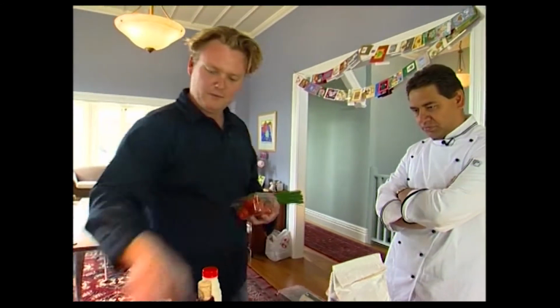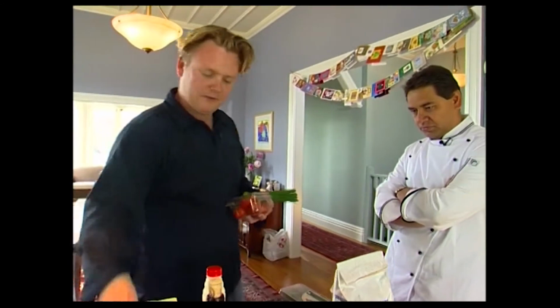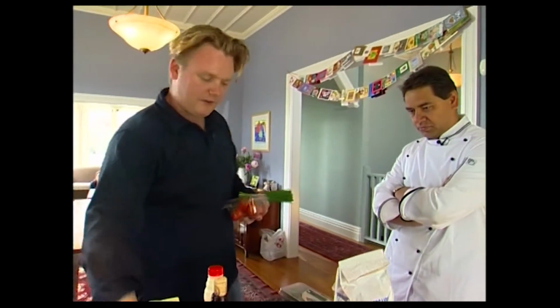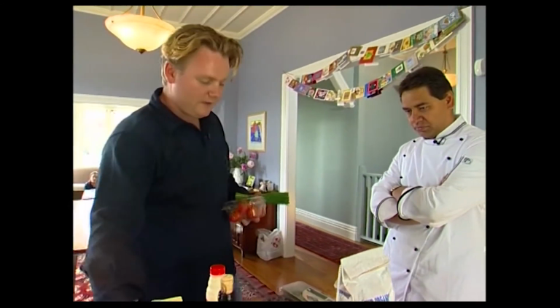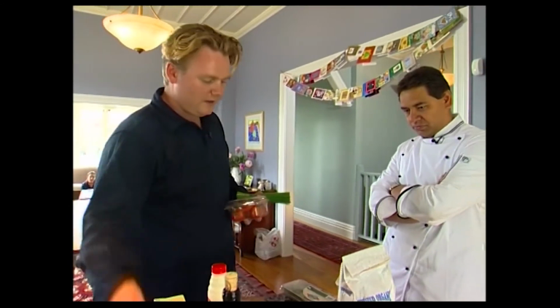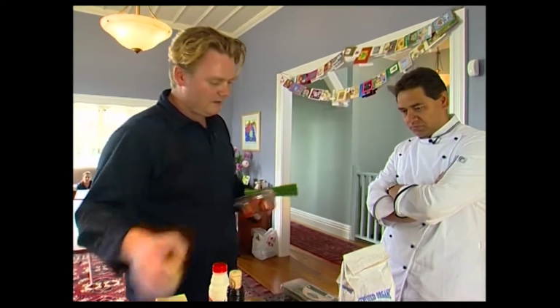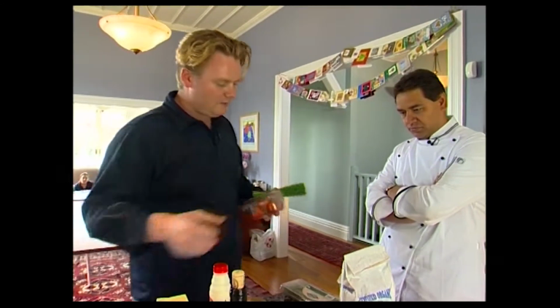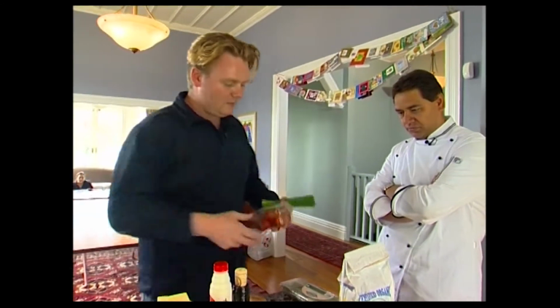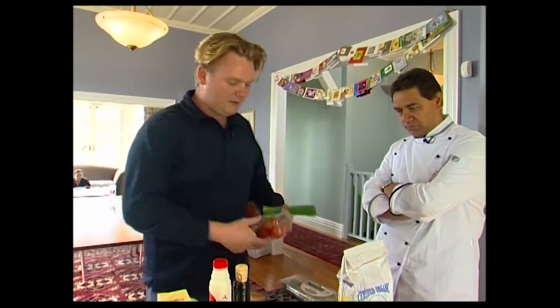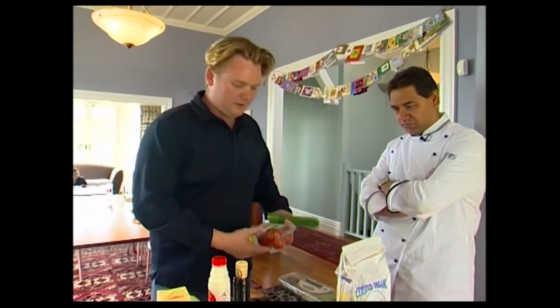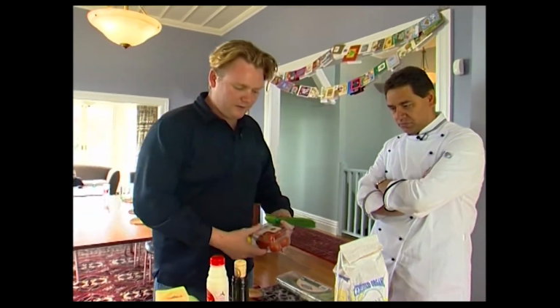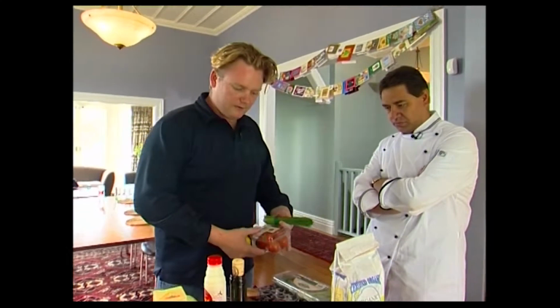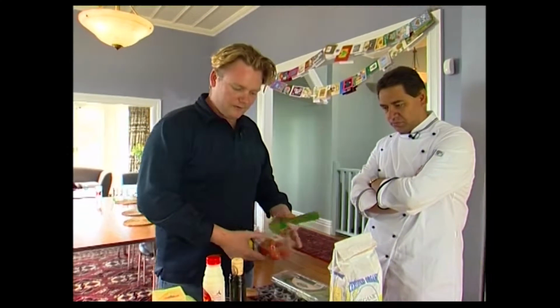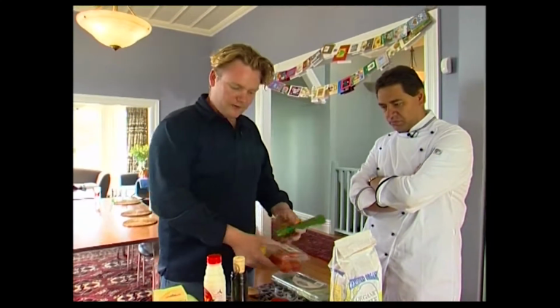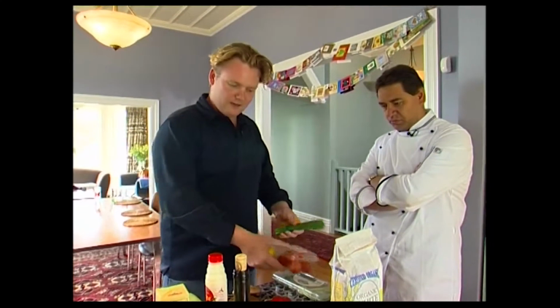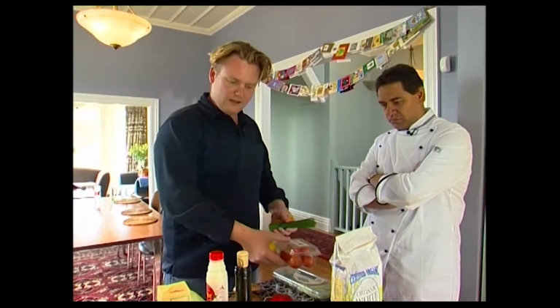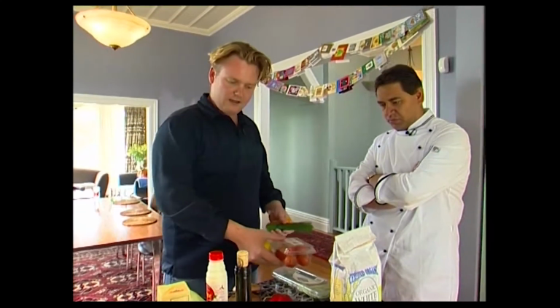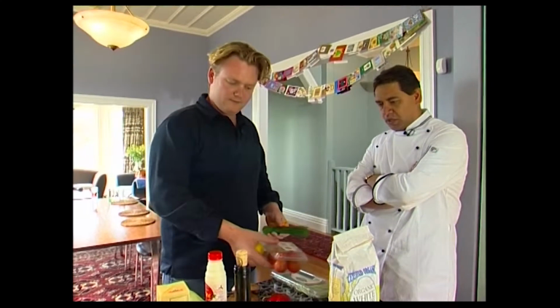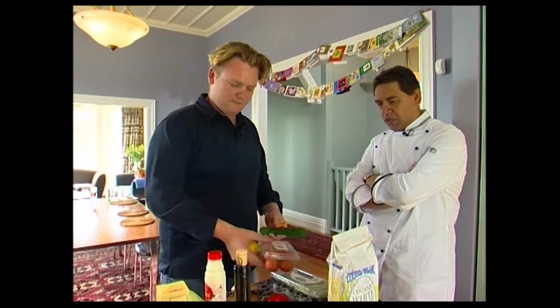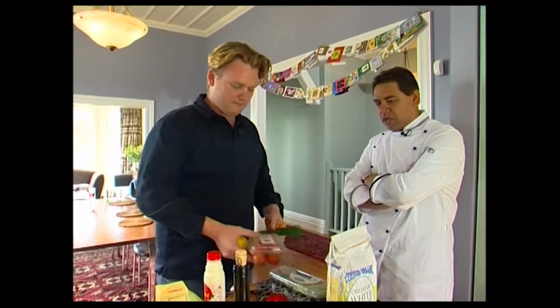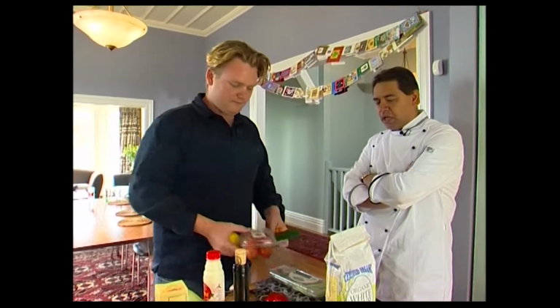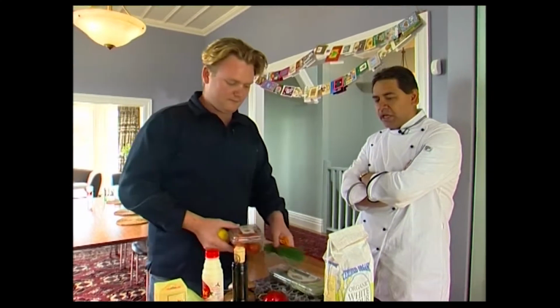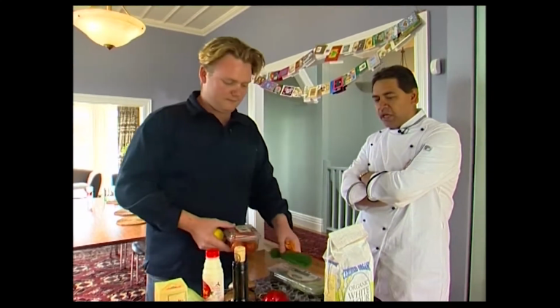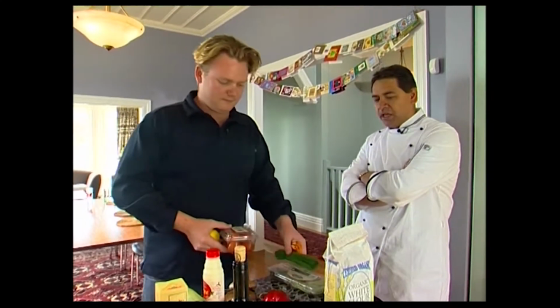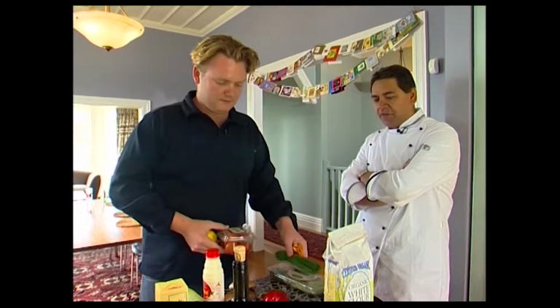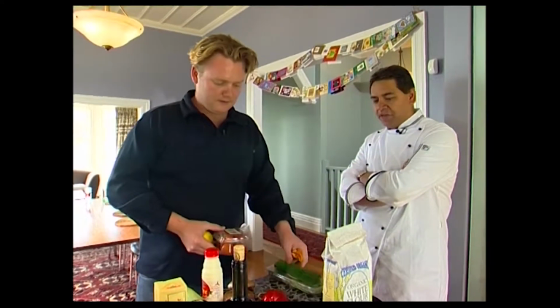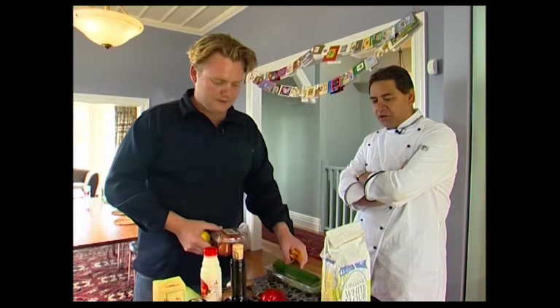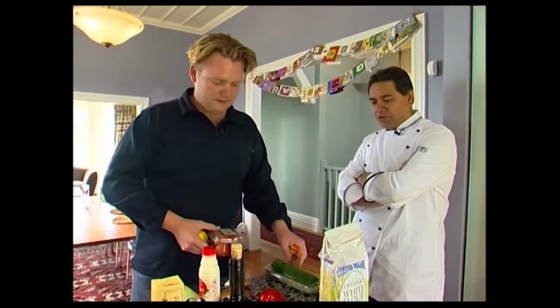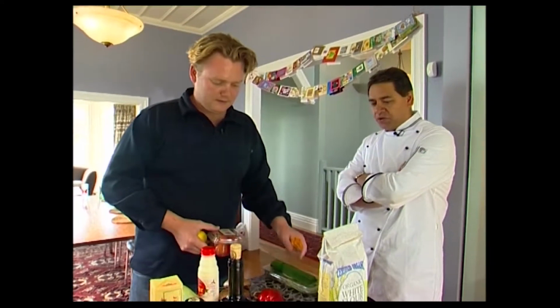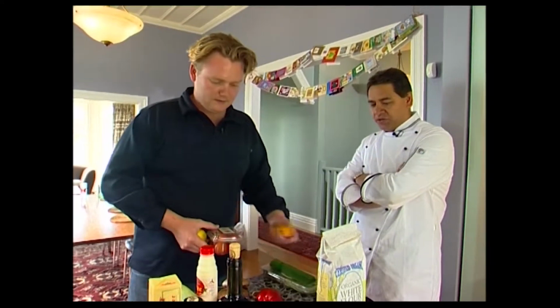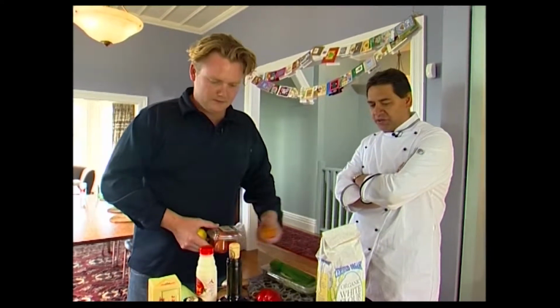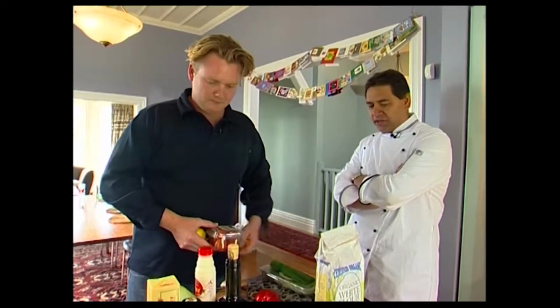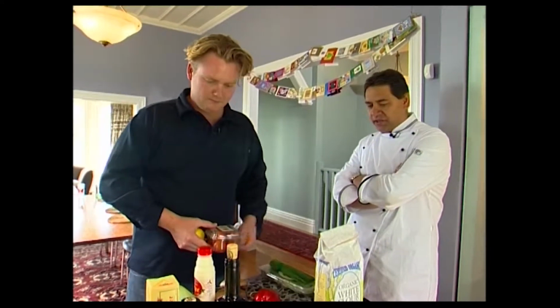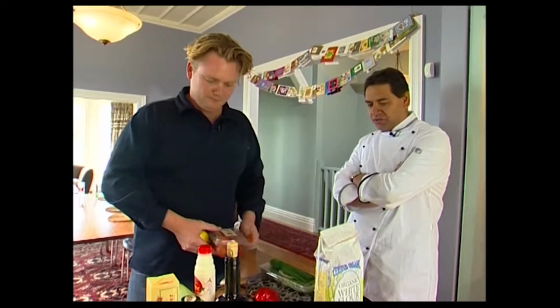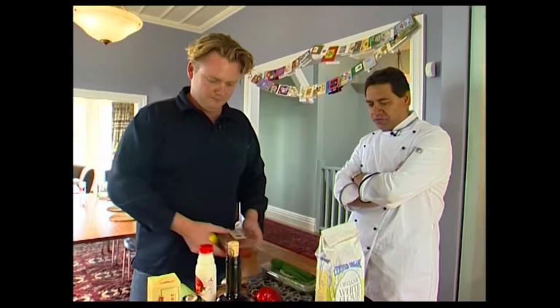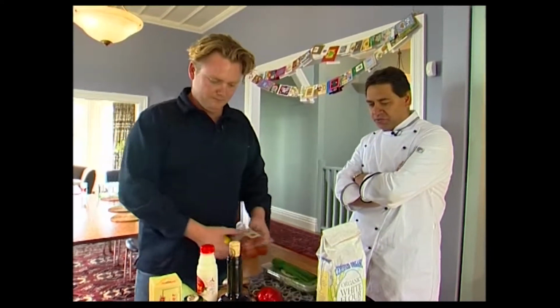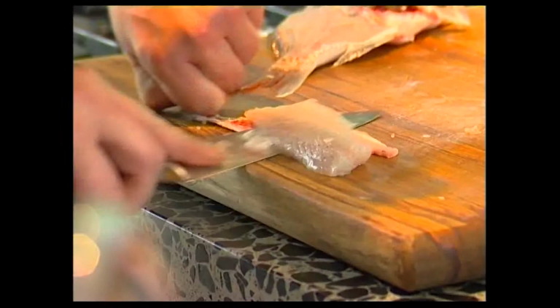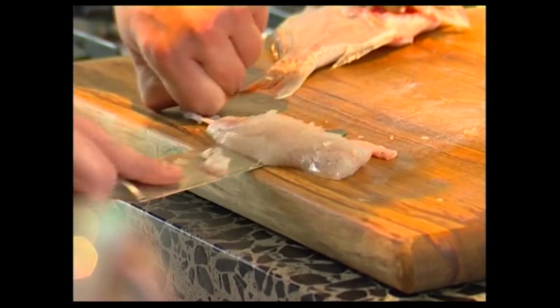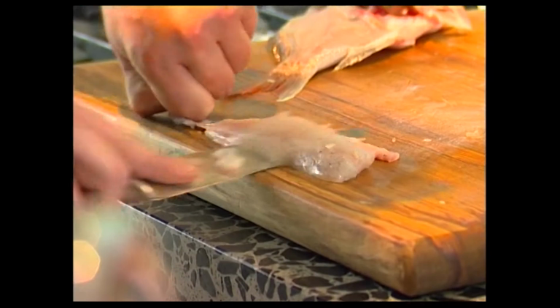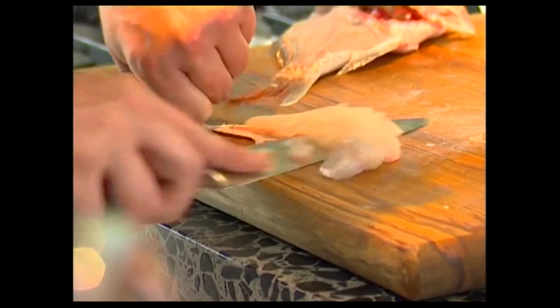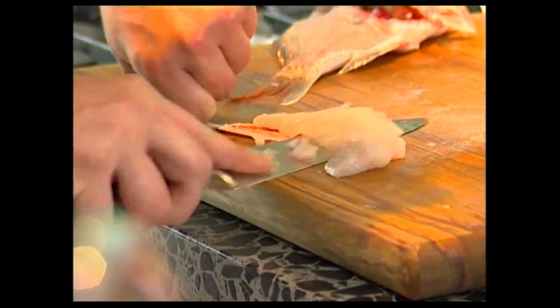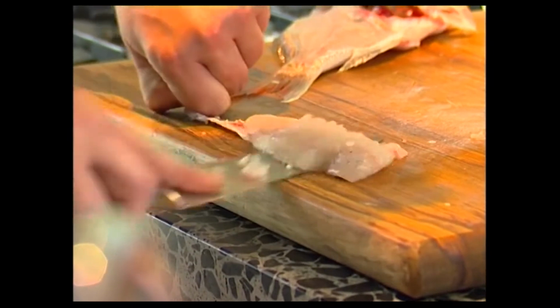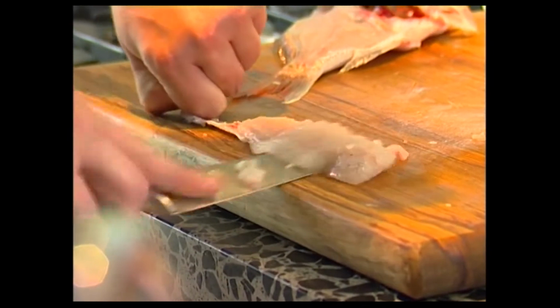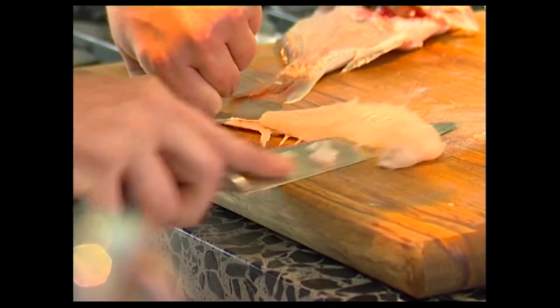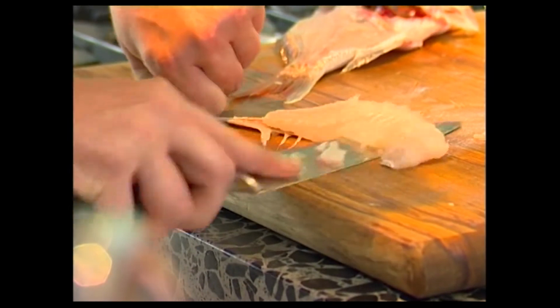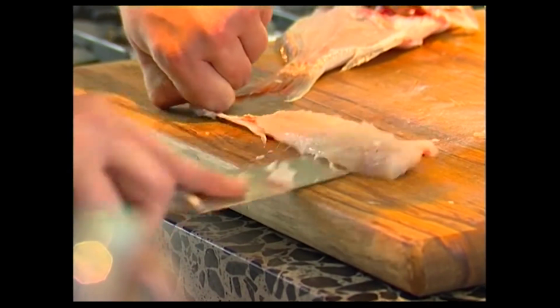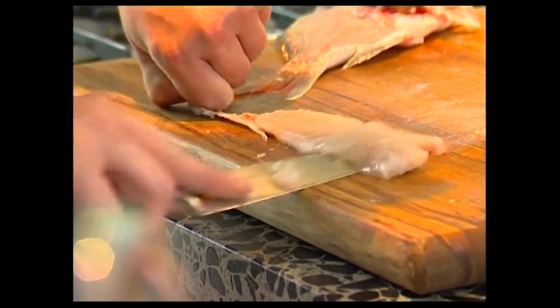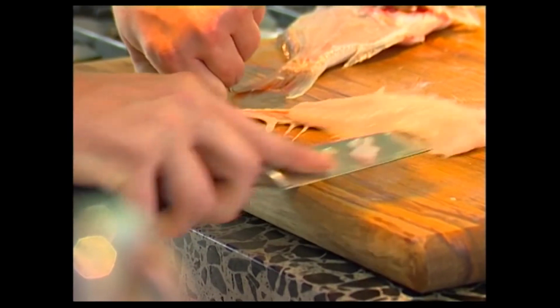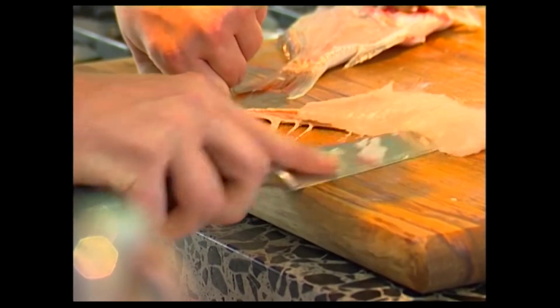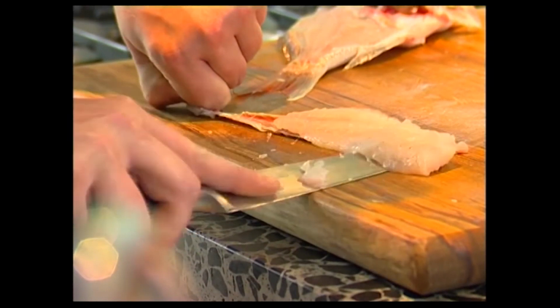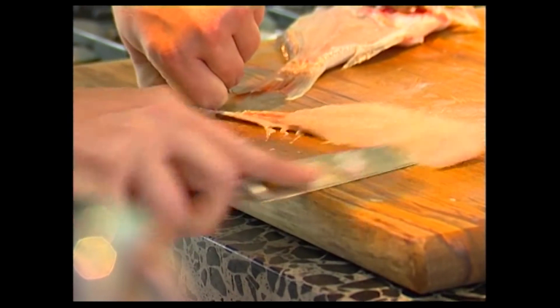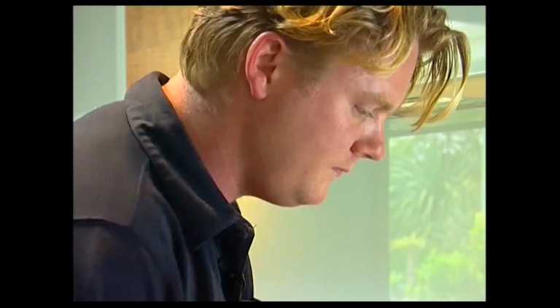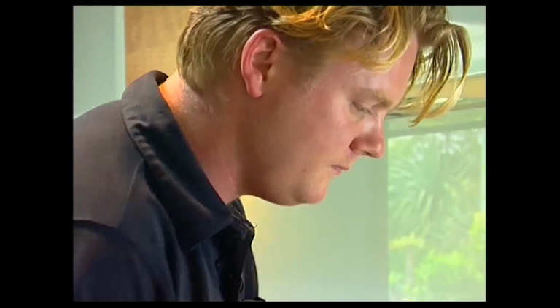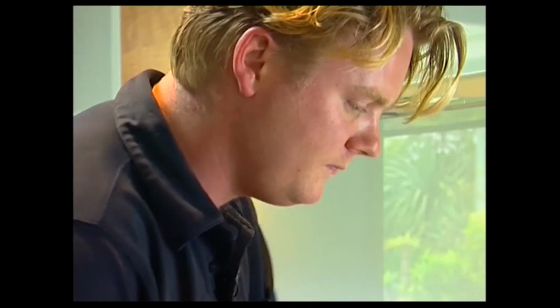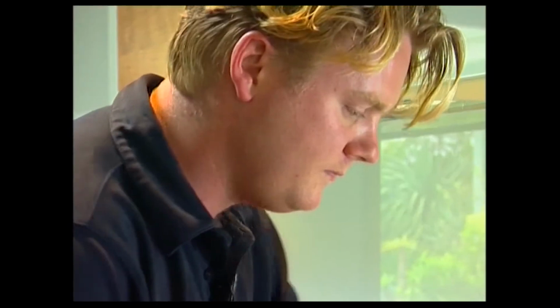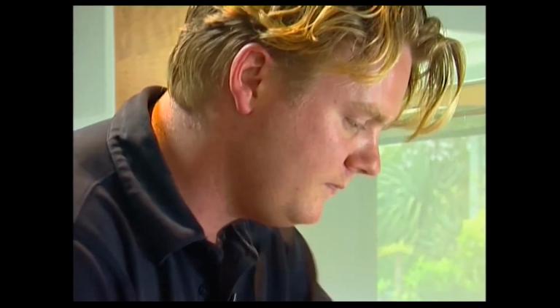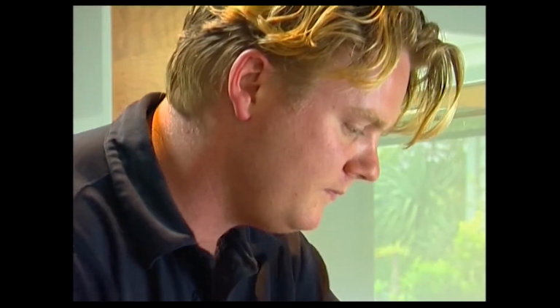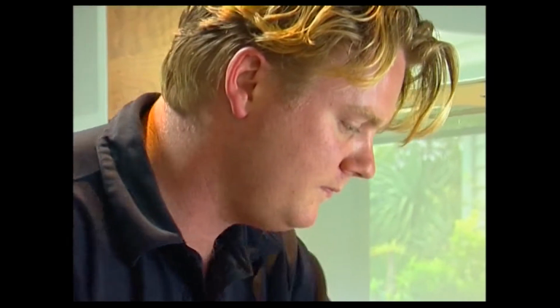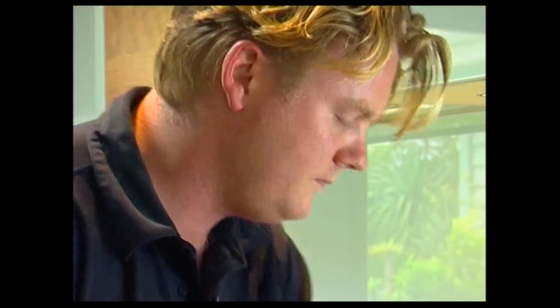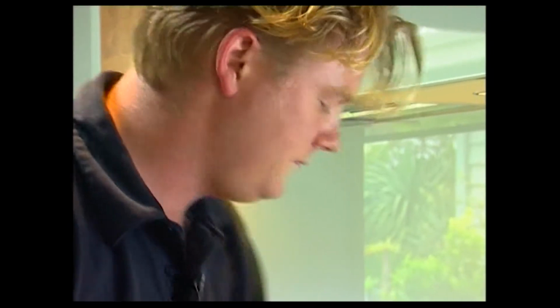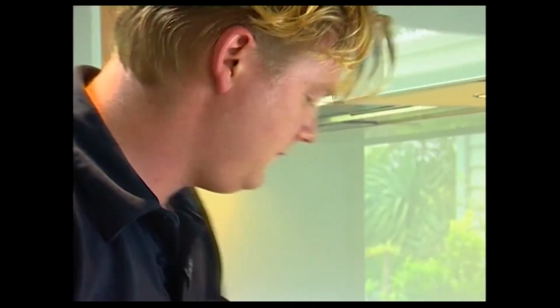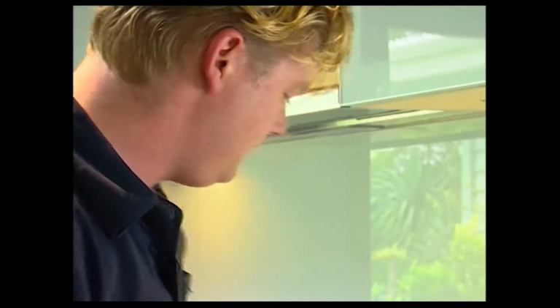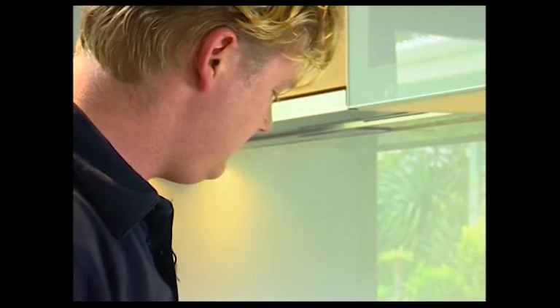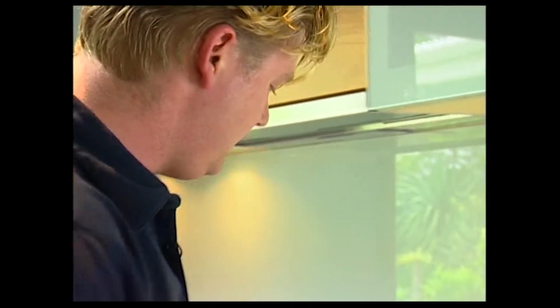Morgan asks: 'You want me to use everything here?' And yes, the challenge is clear — Morgan's task is to combine the chicken and the fish.